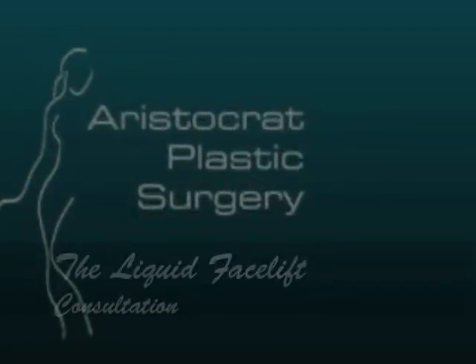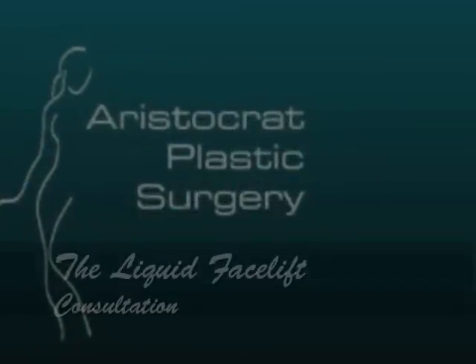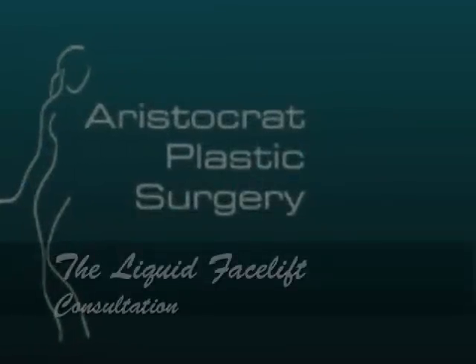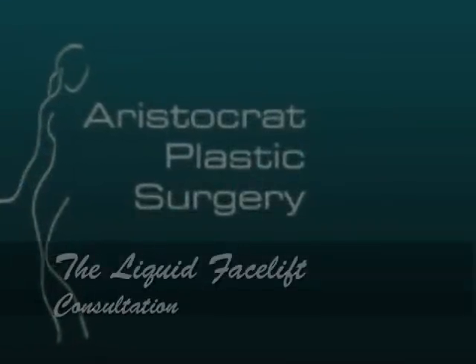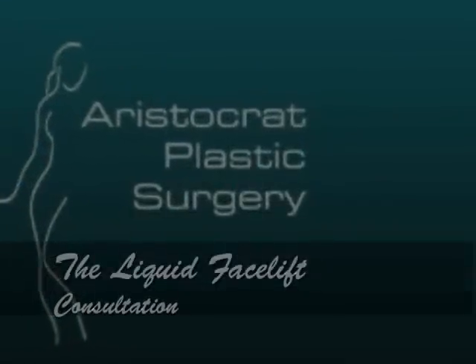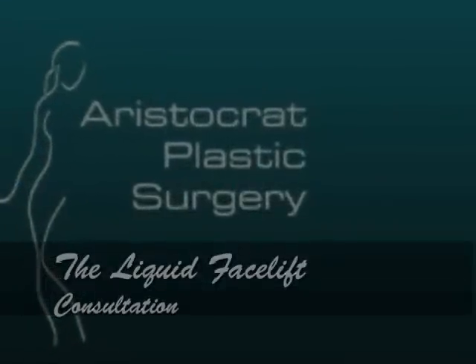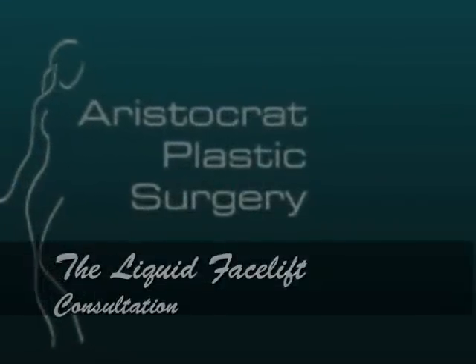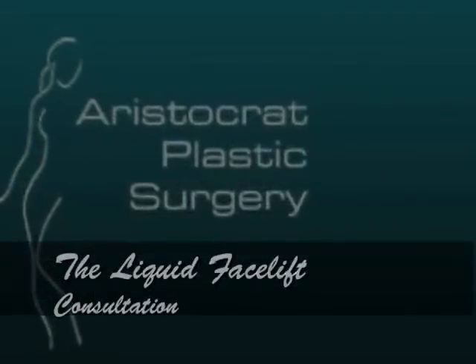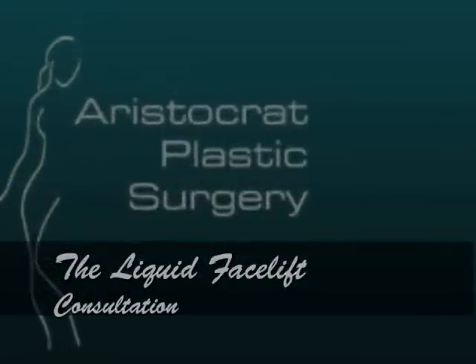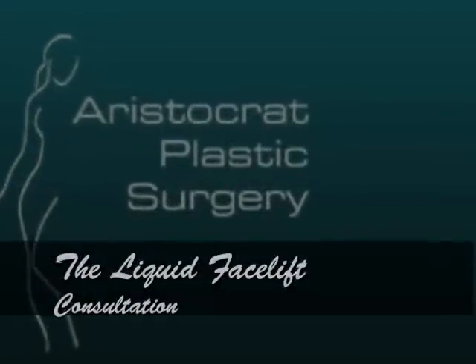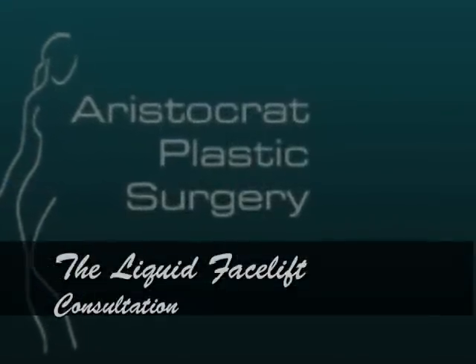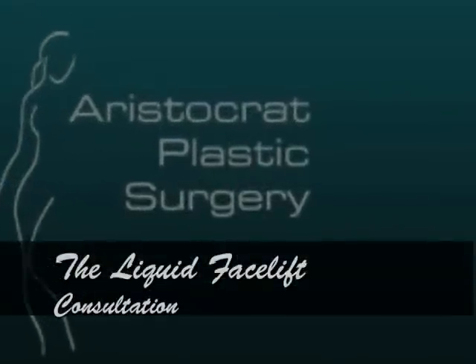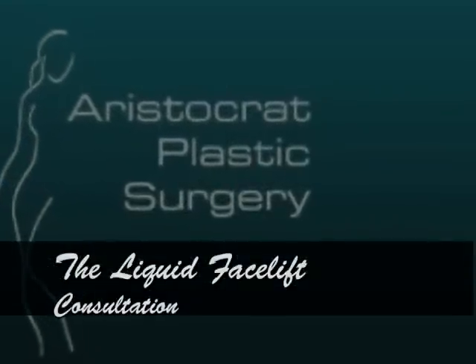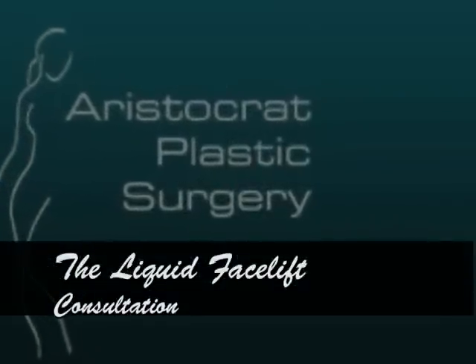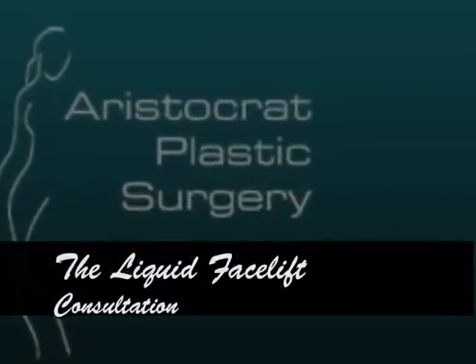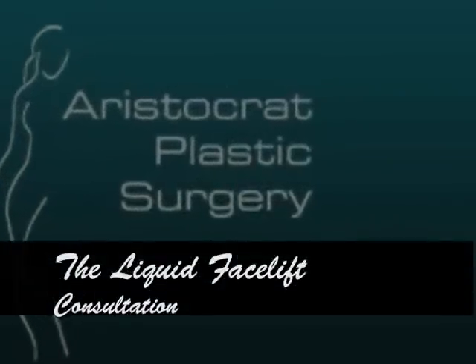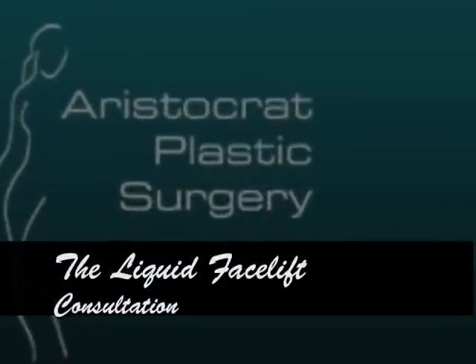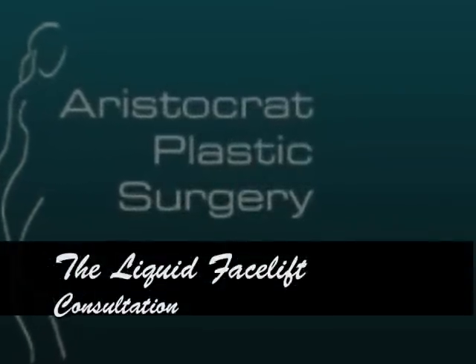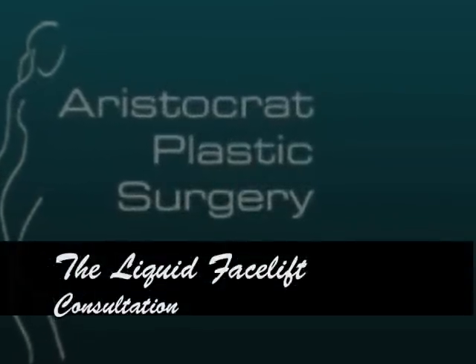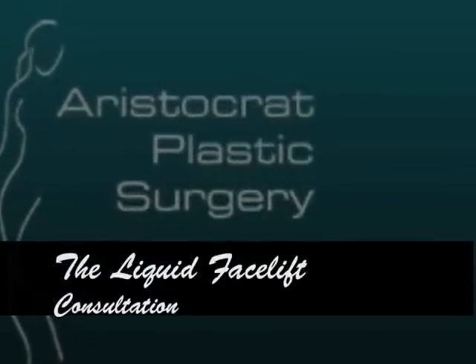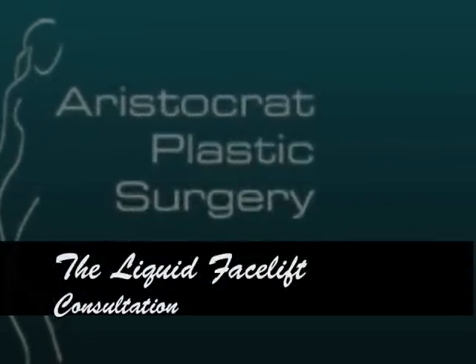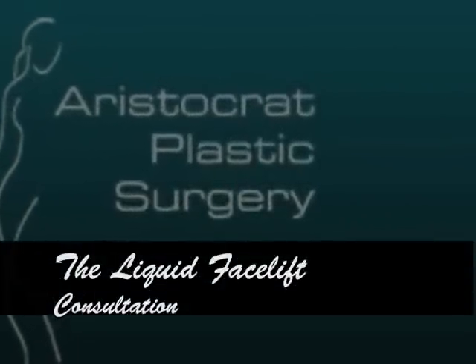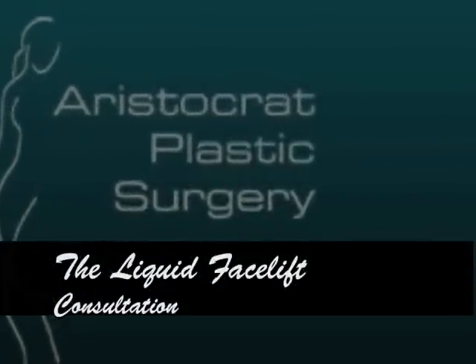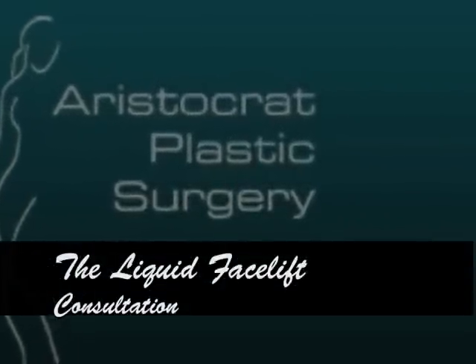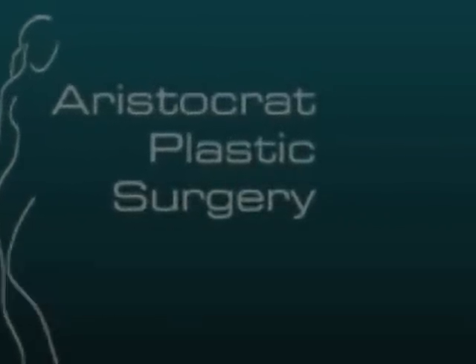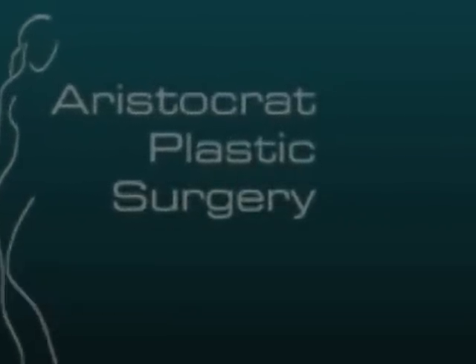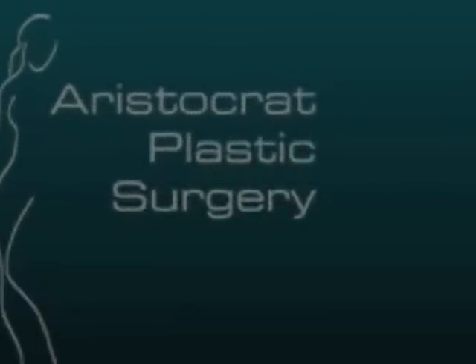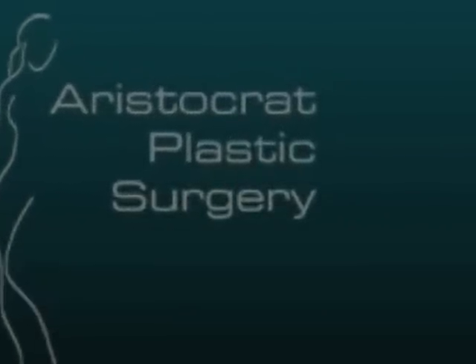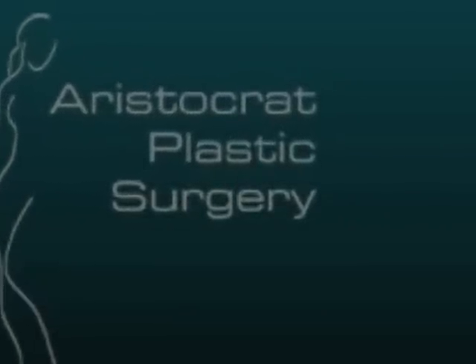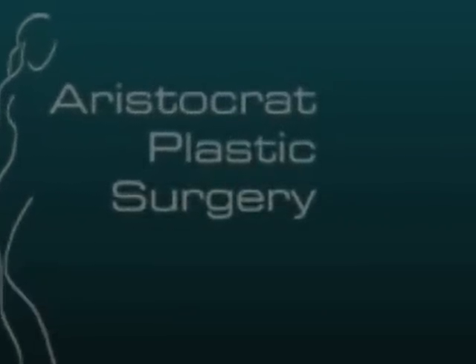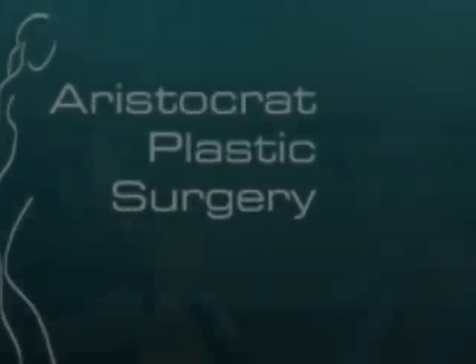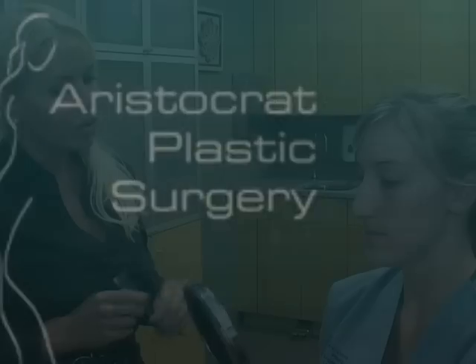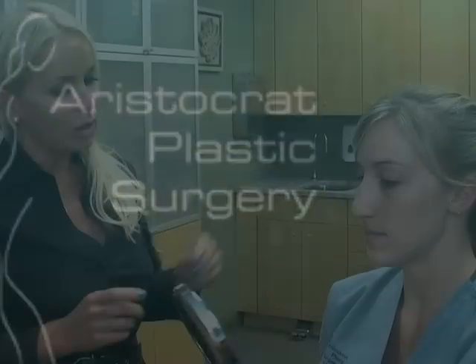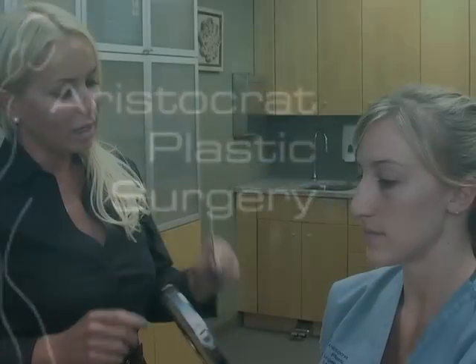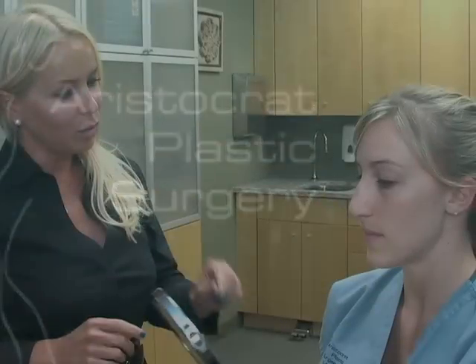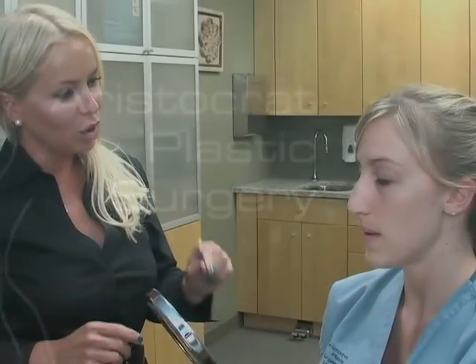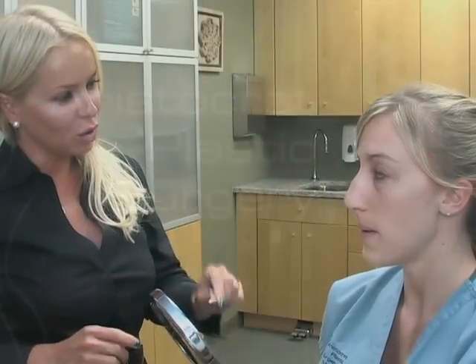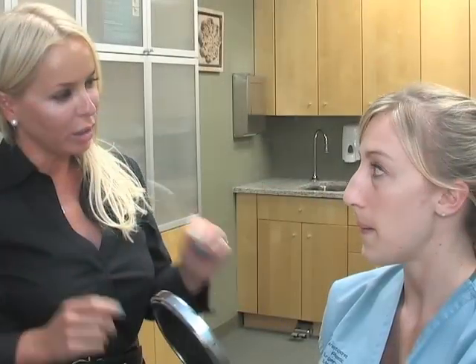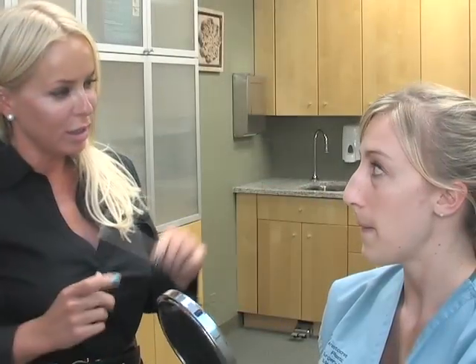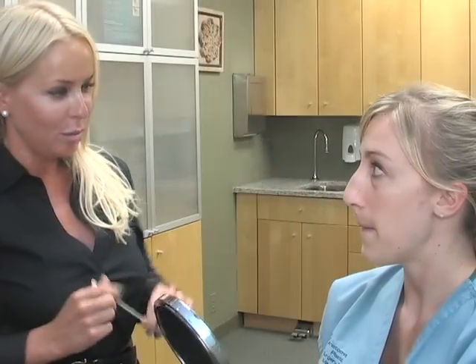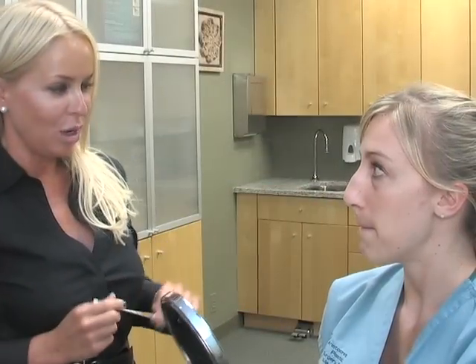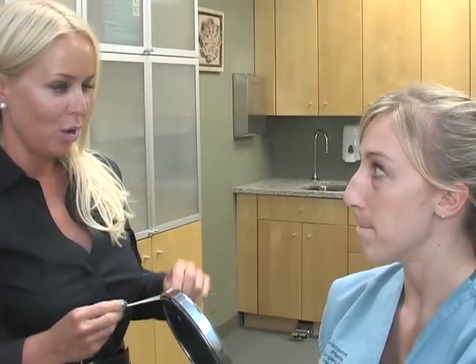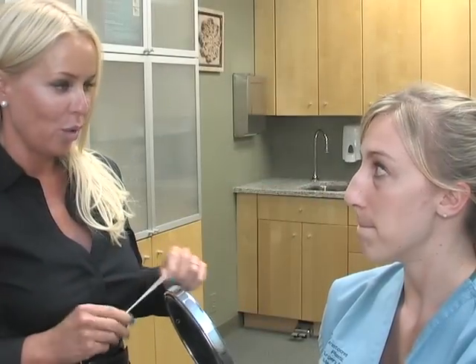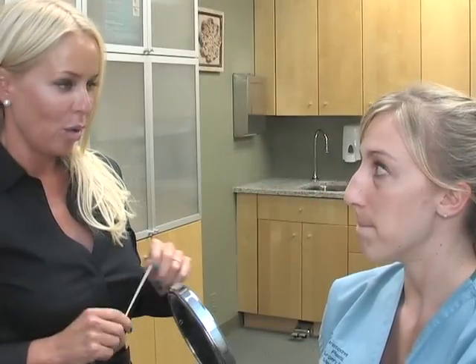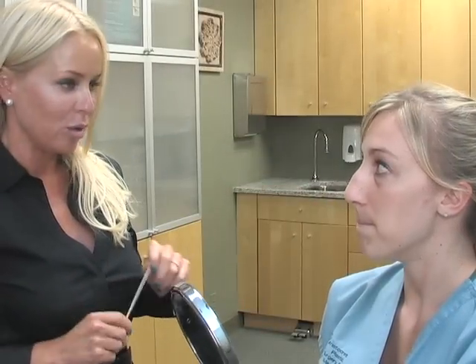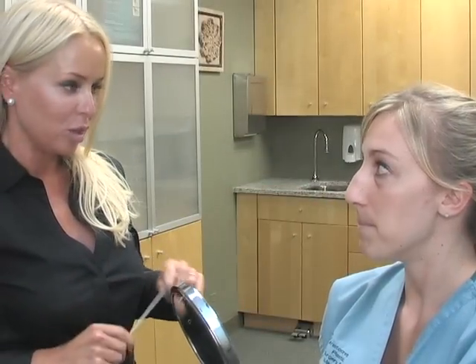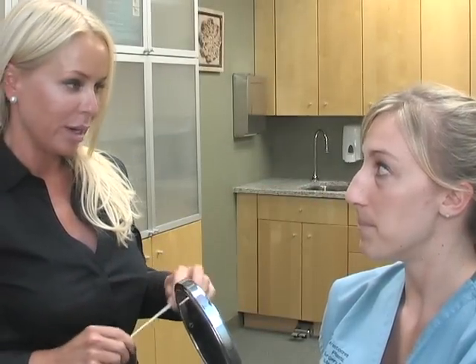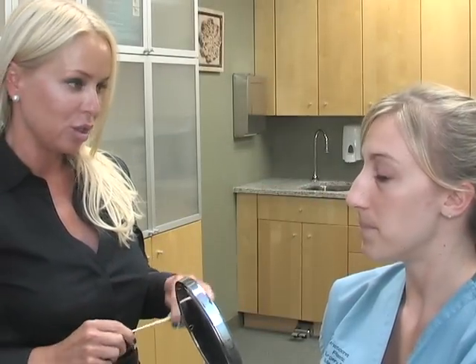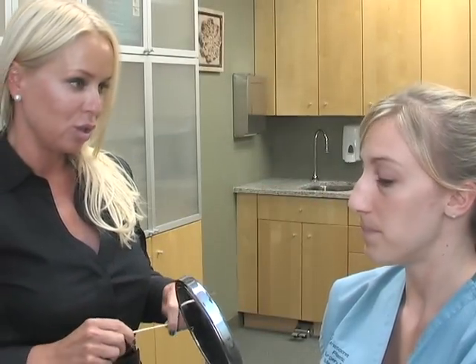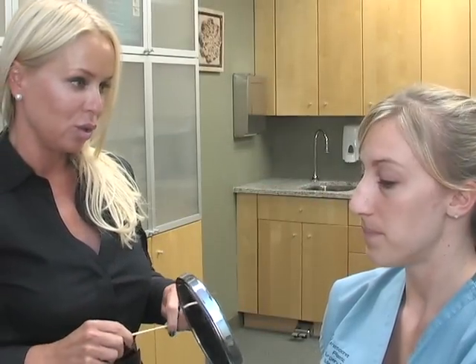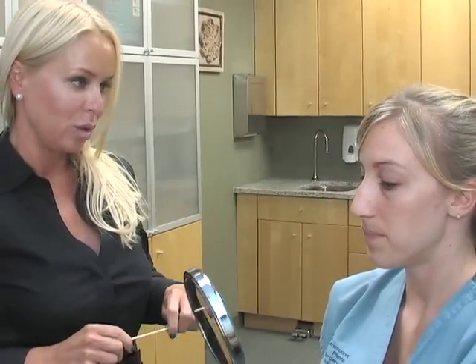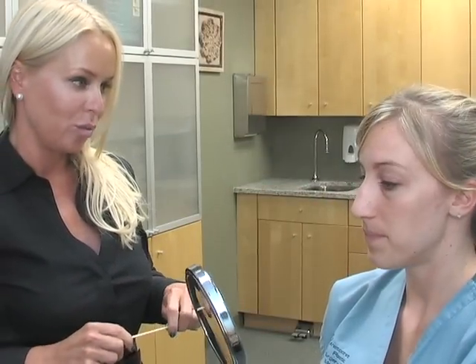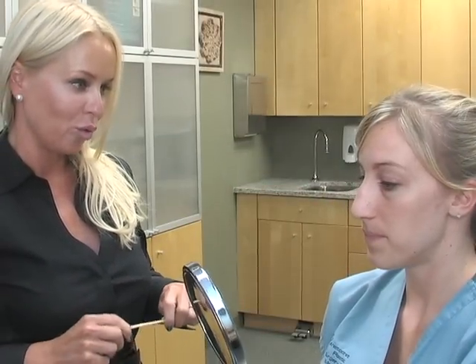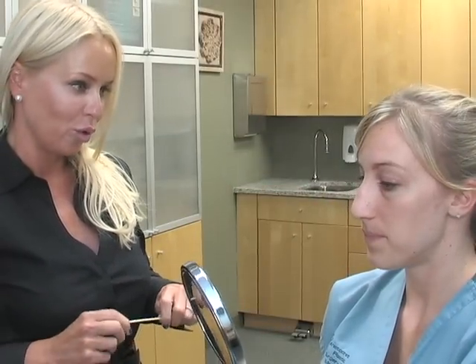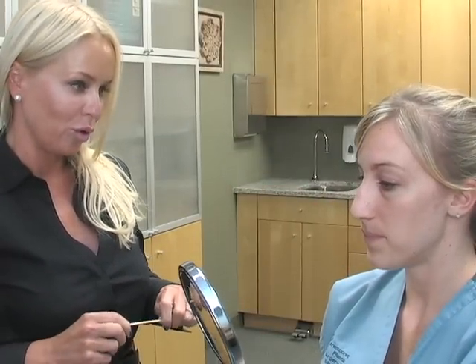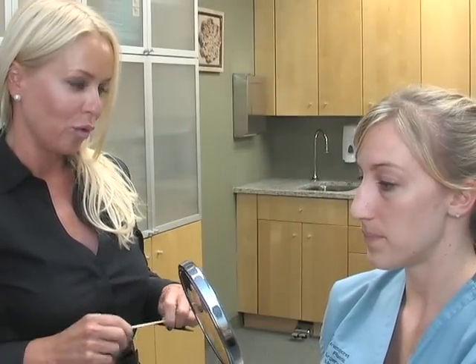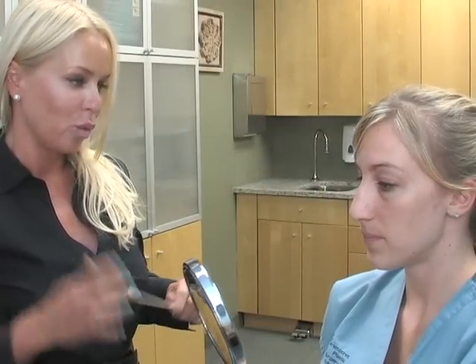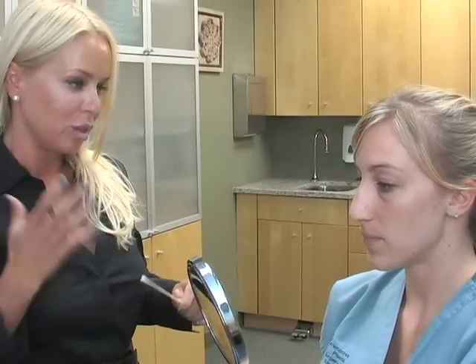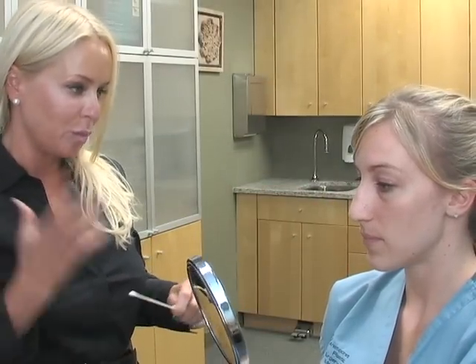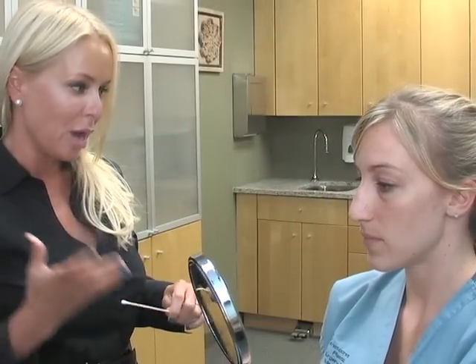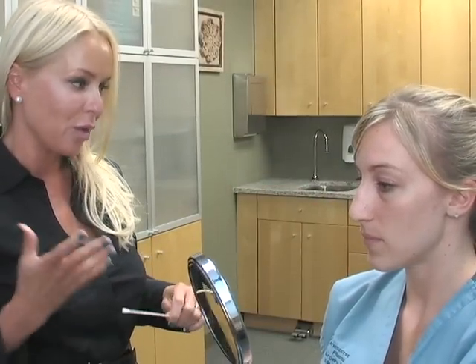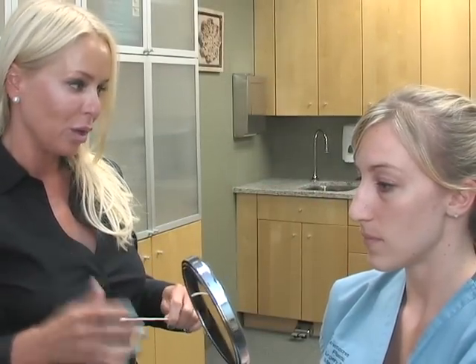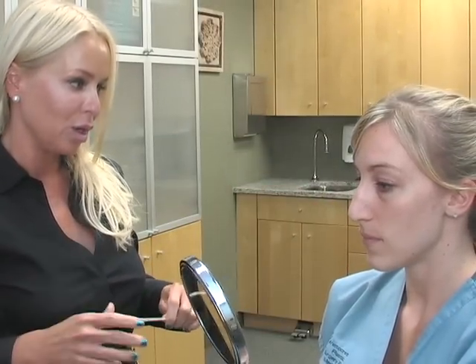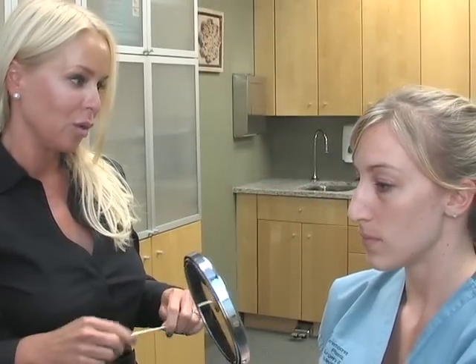Hi Nikki. So you're thinking about some injectables? When you look in the mirror, what would you like to improve or what's bothering you?